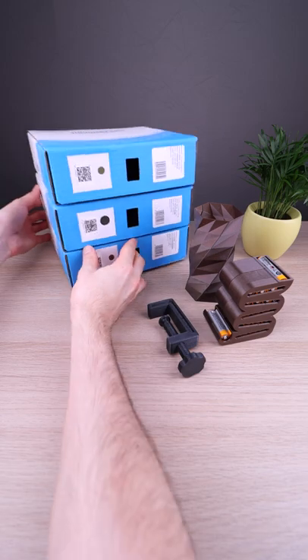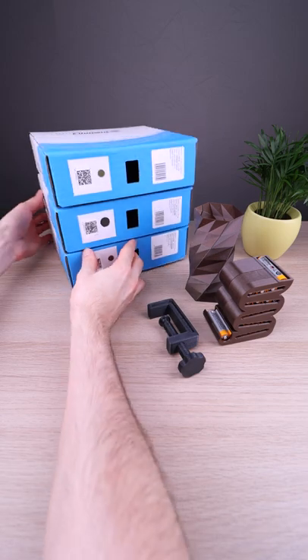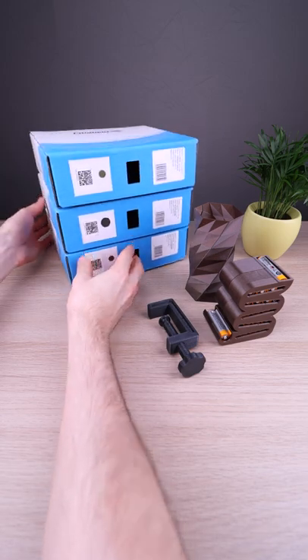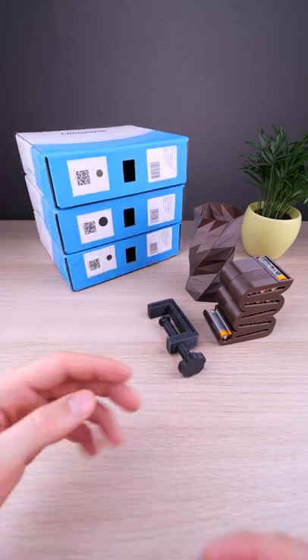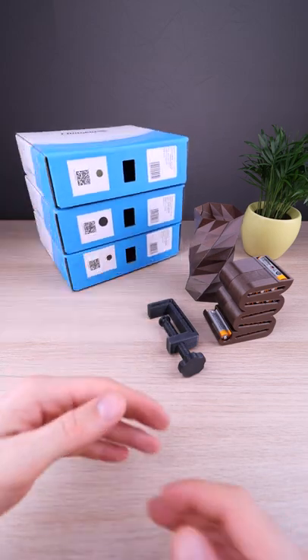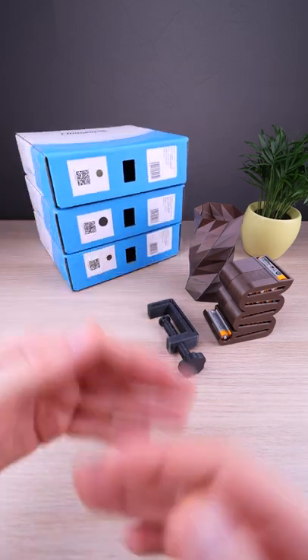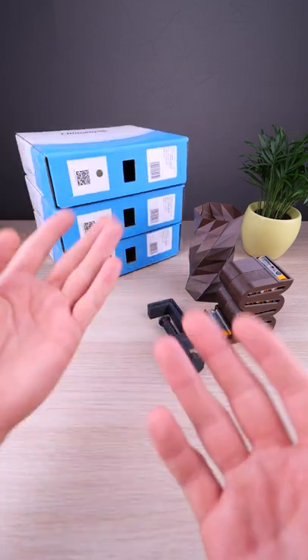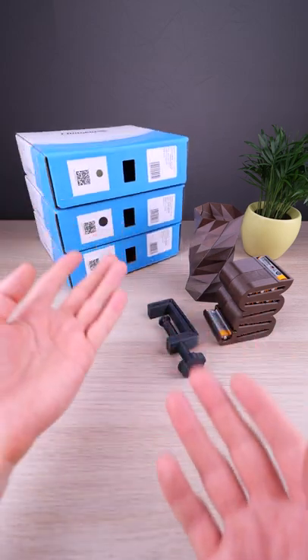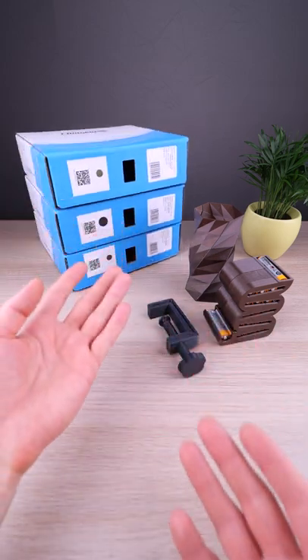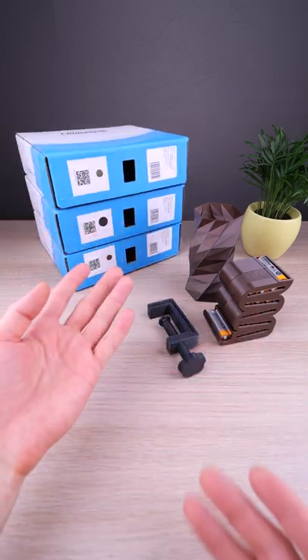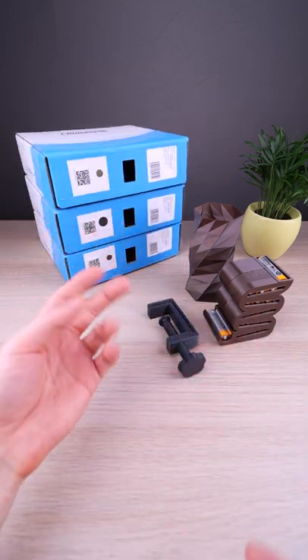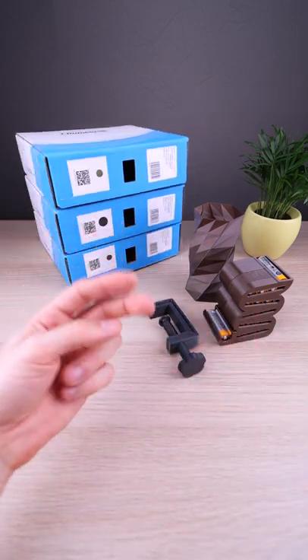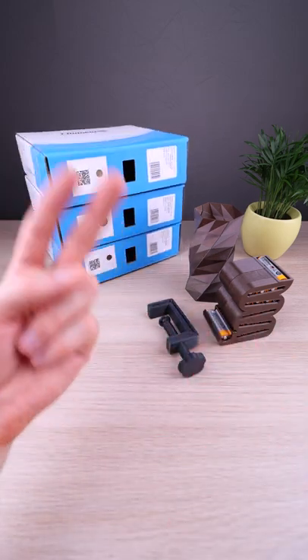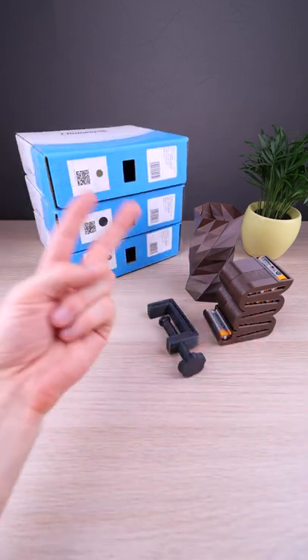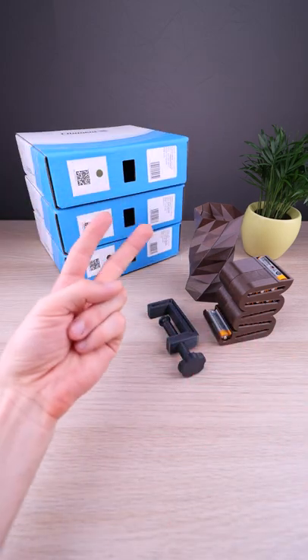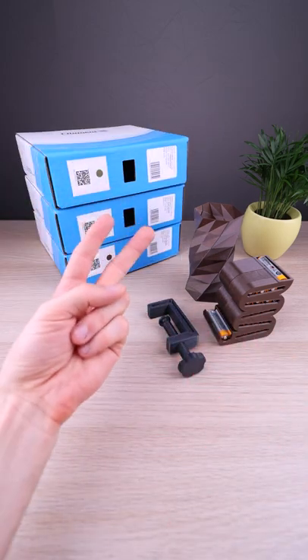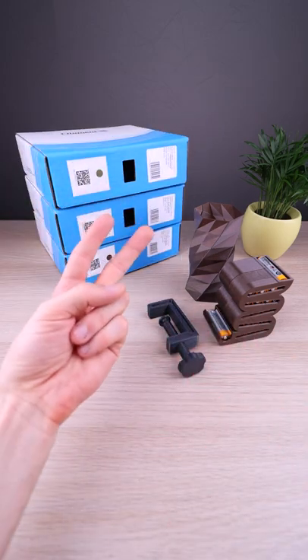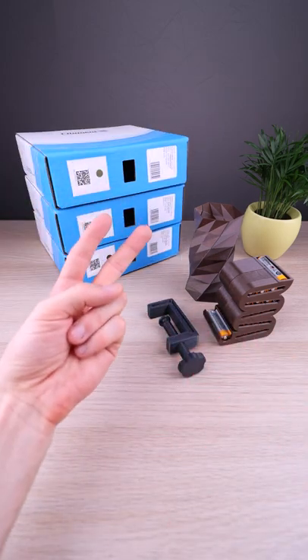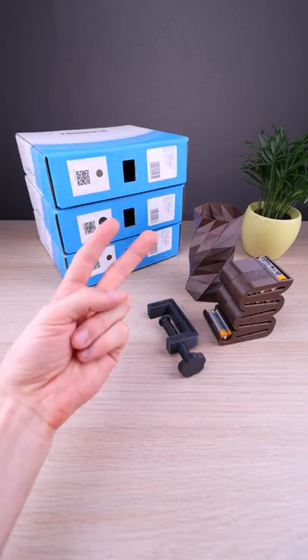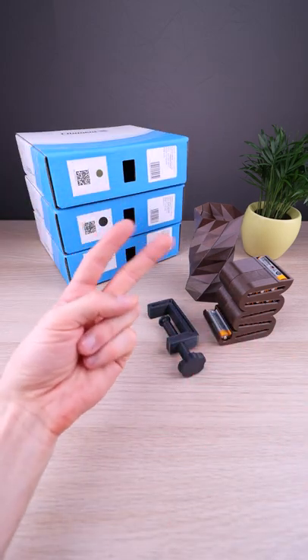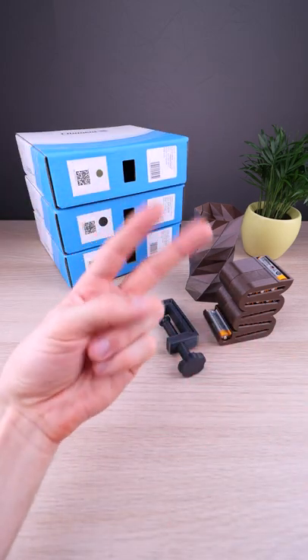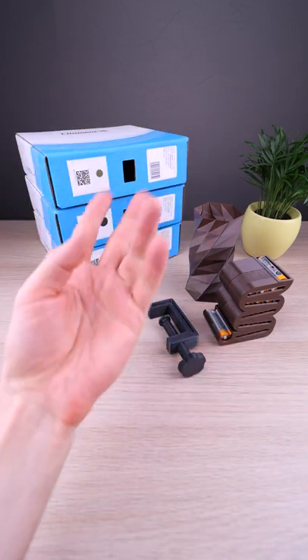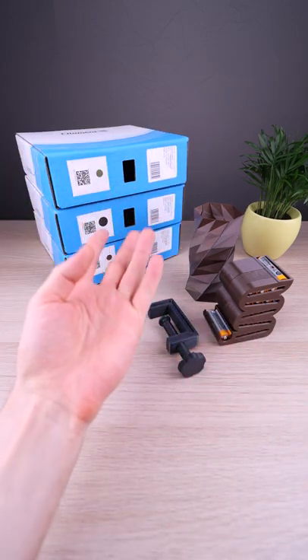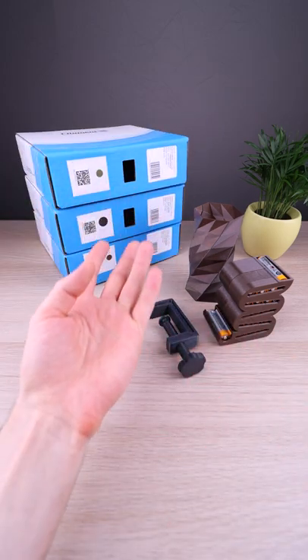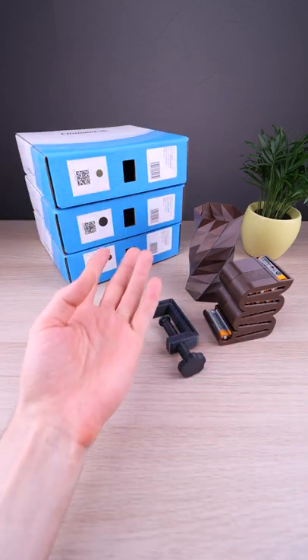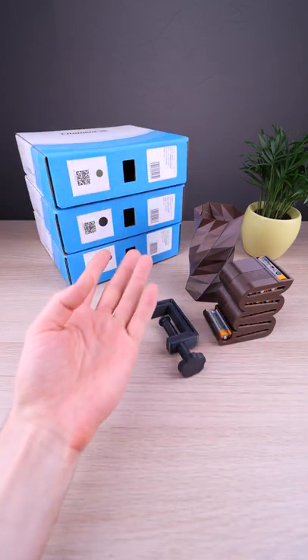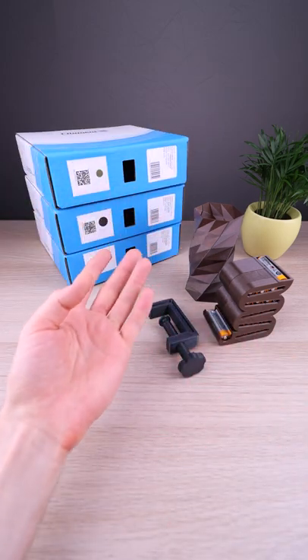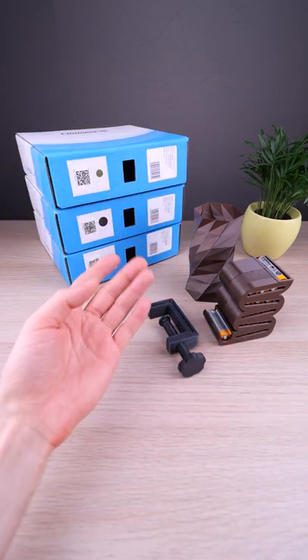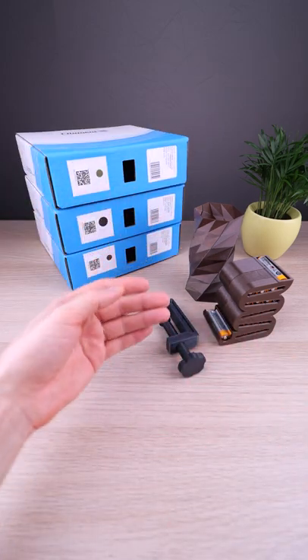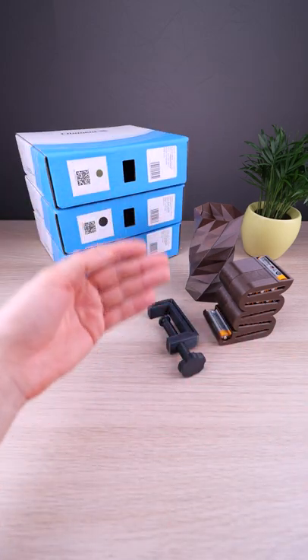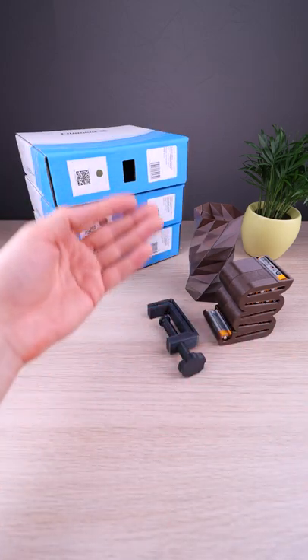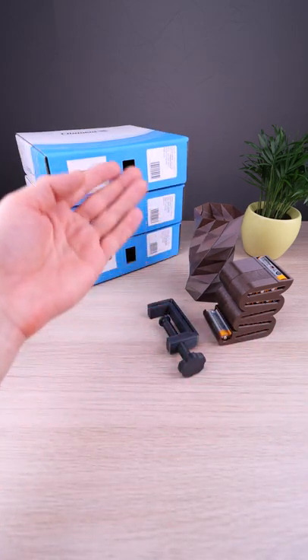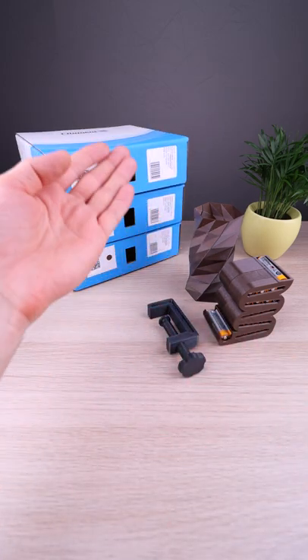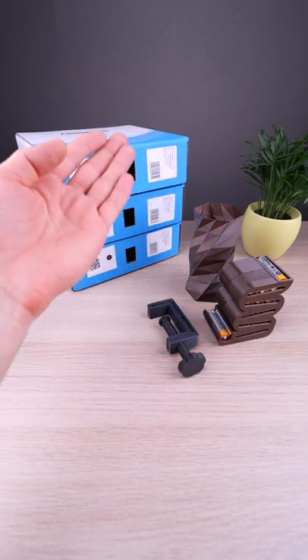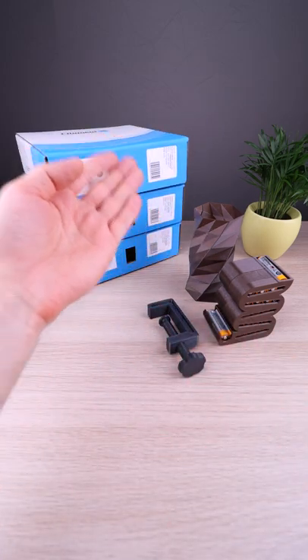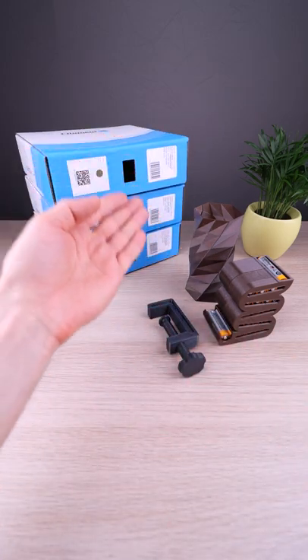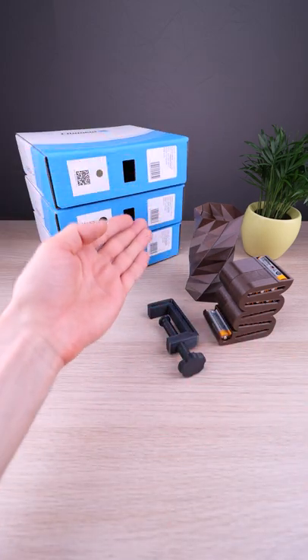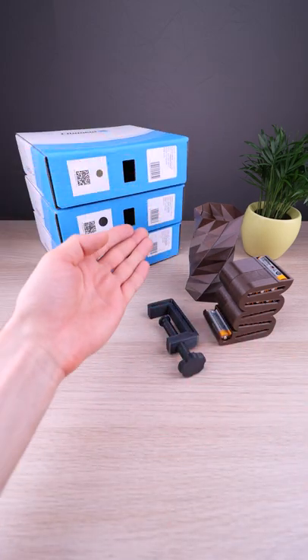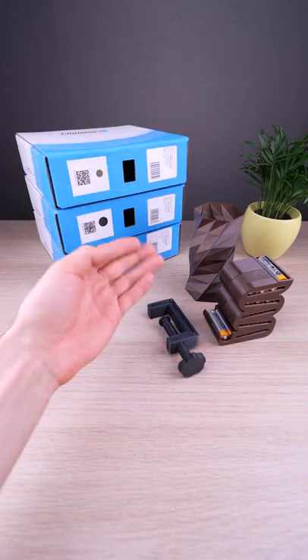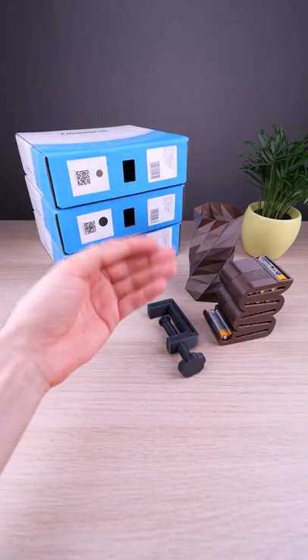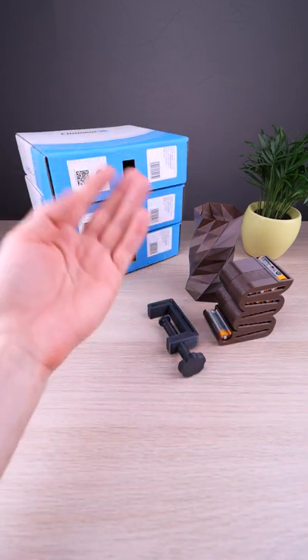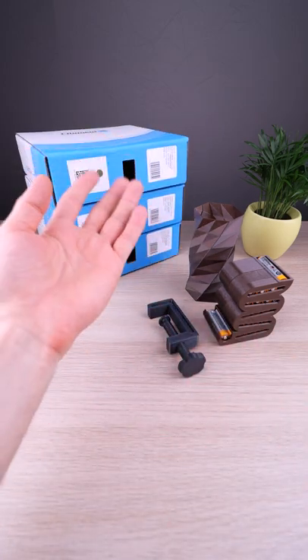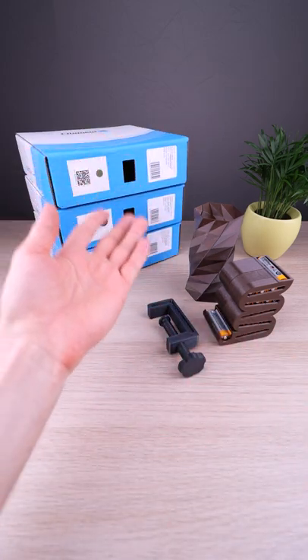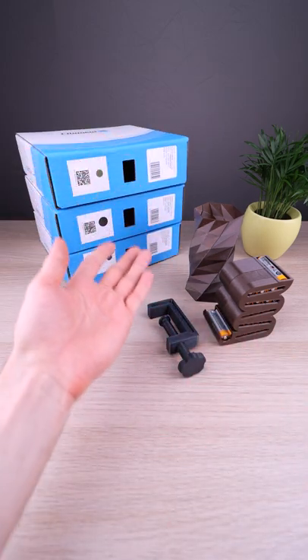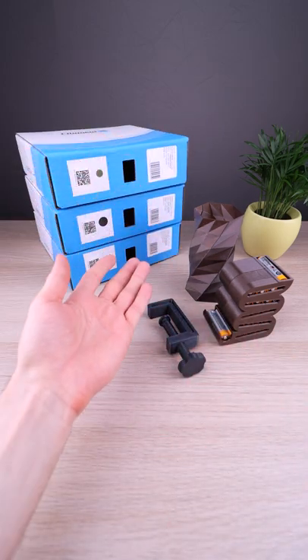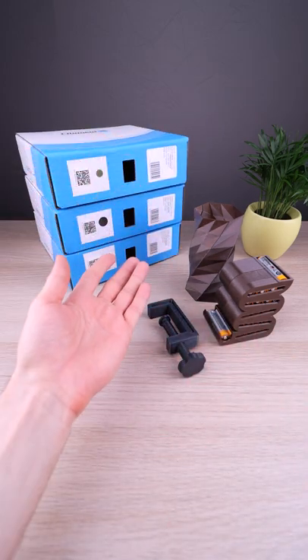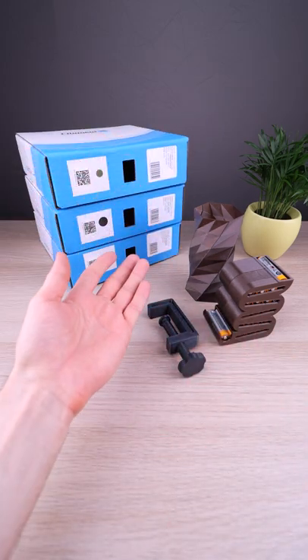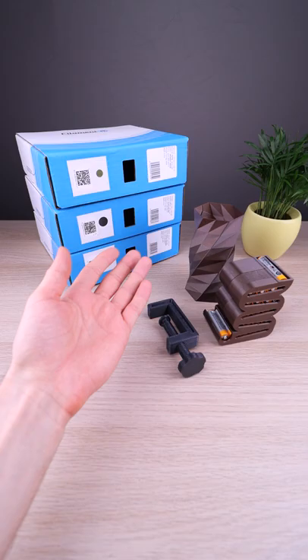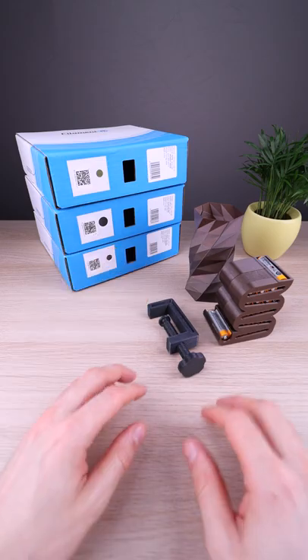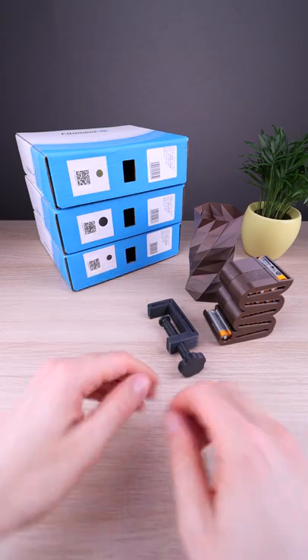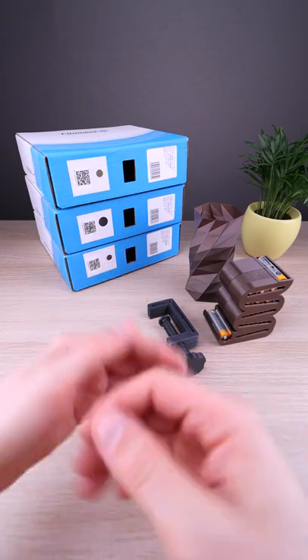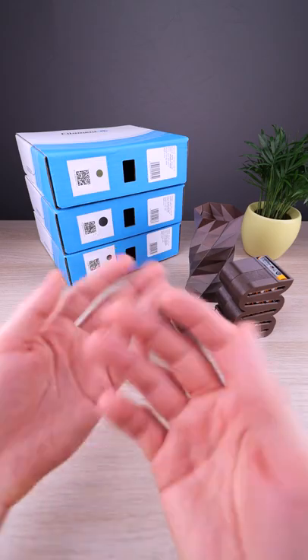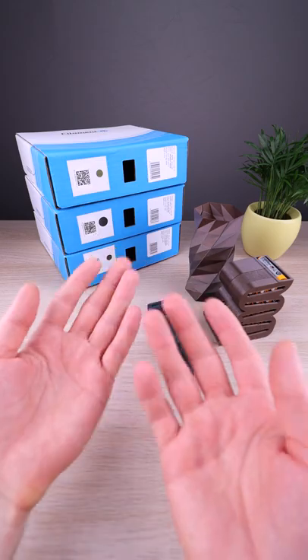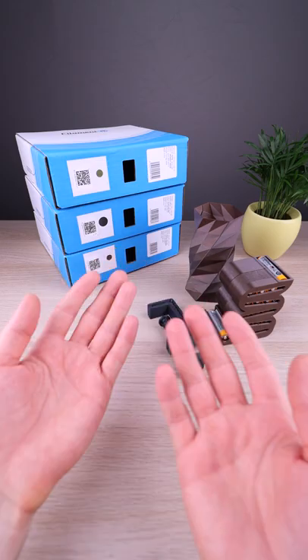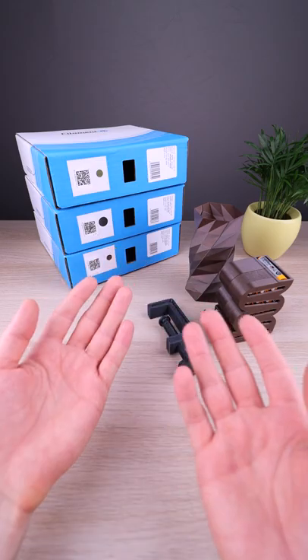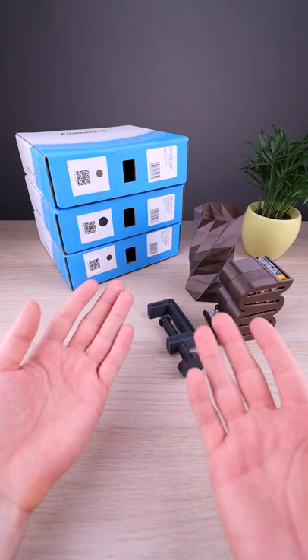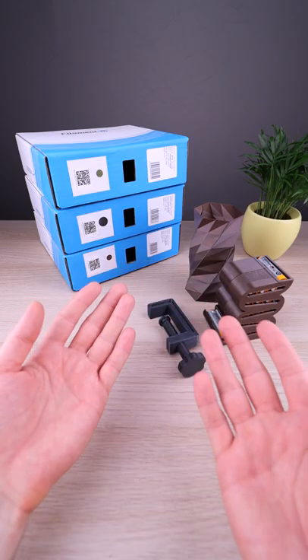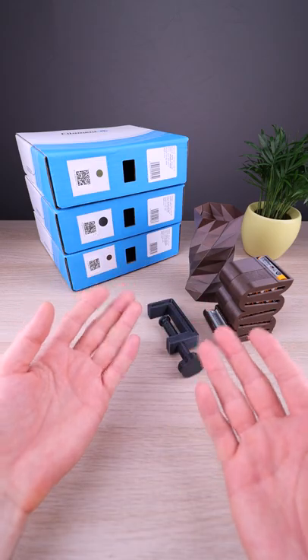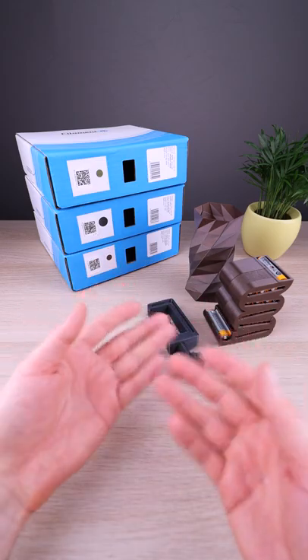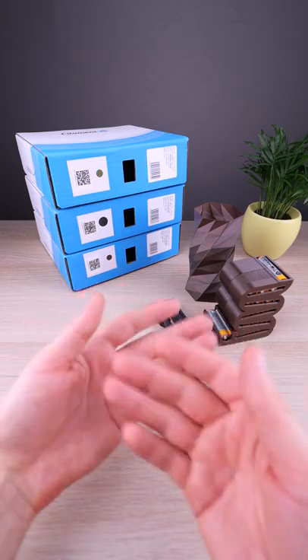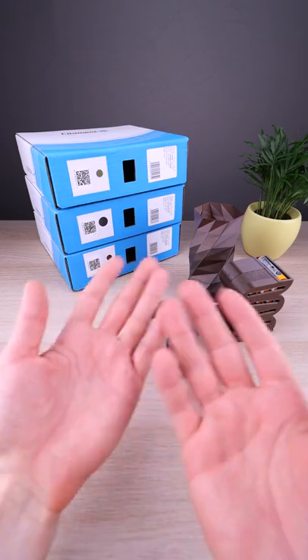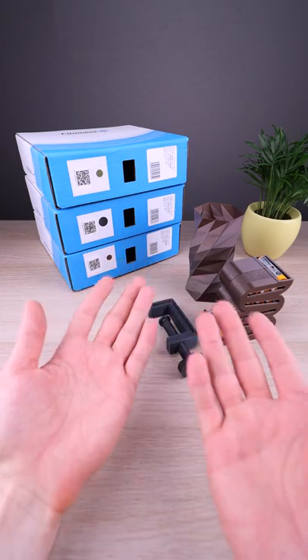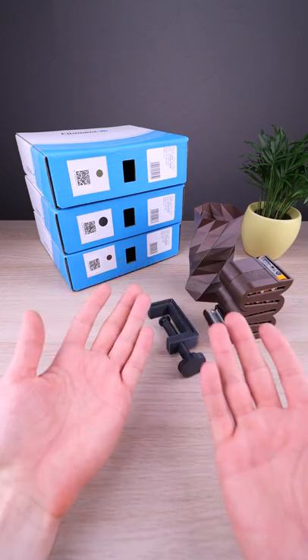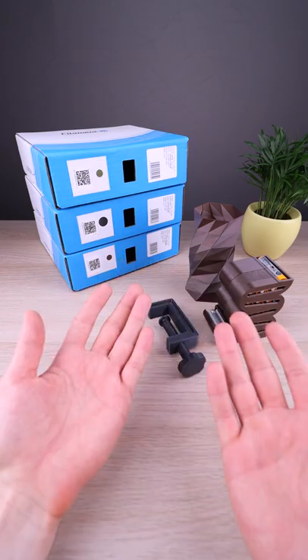They are giving away two spools of your choice of their PETG metal look. To enter the competition it's easy.